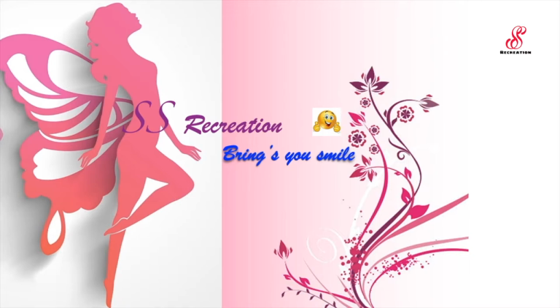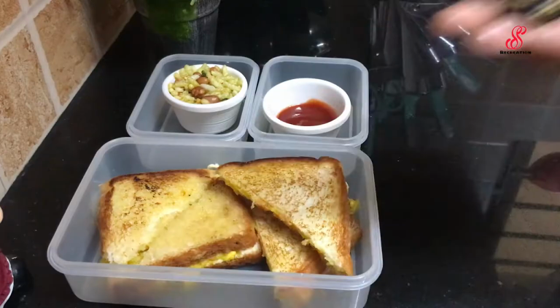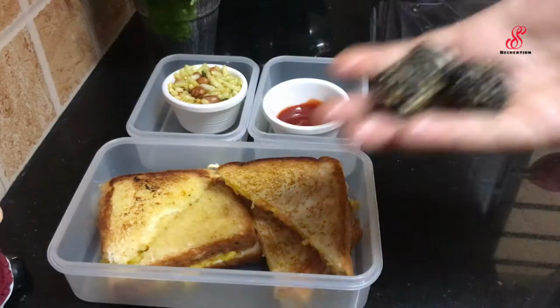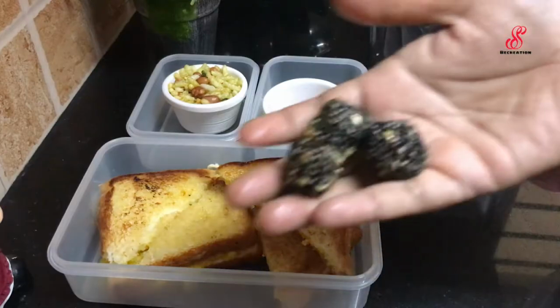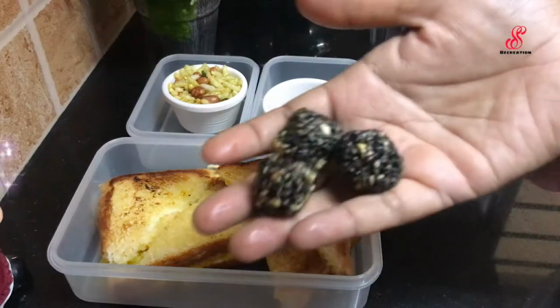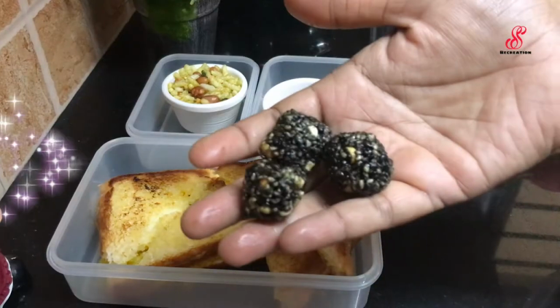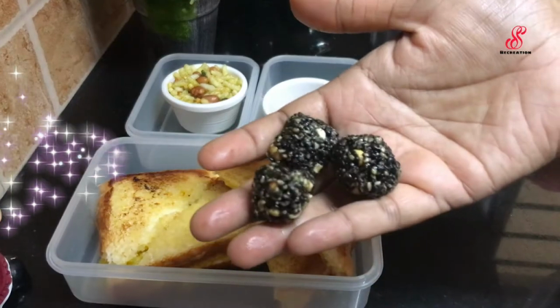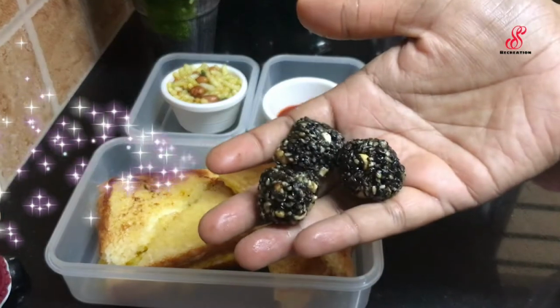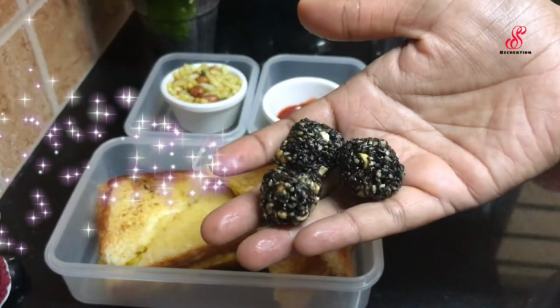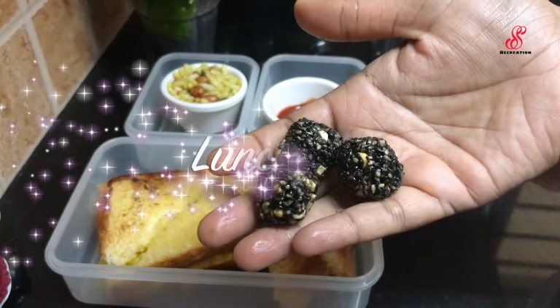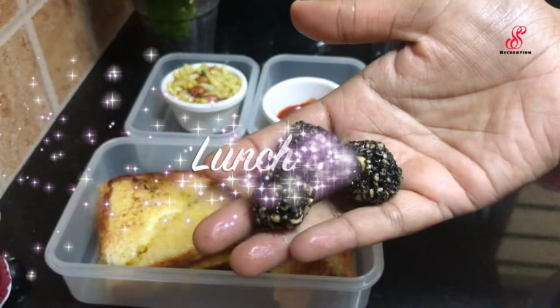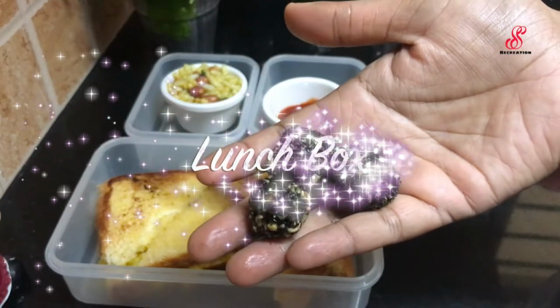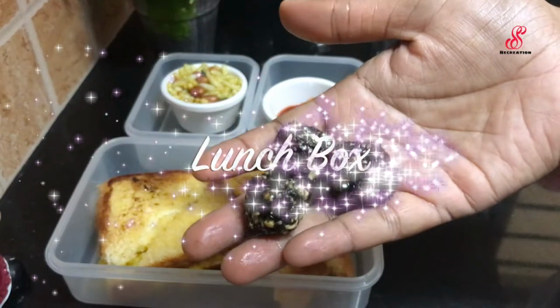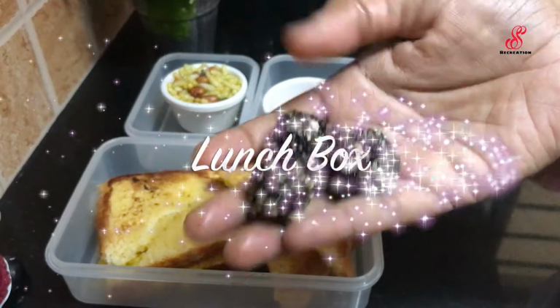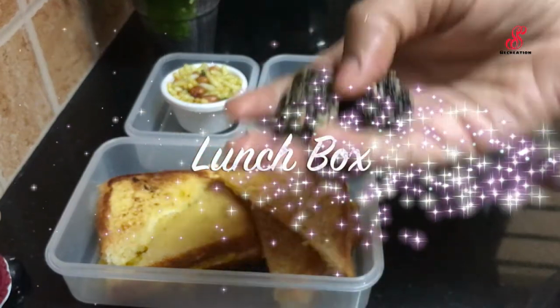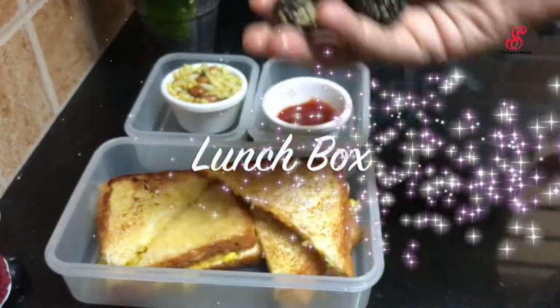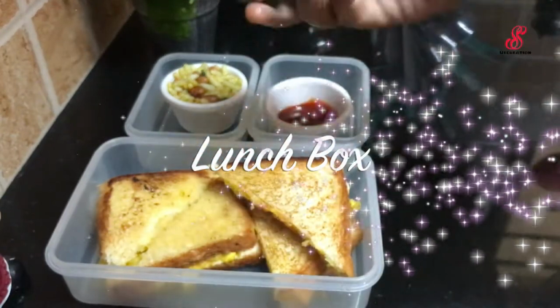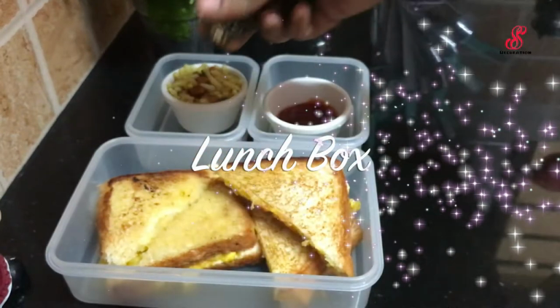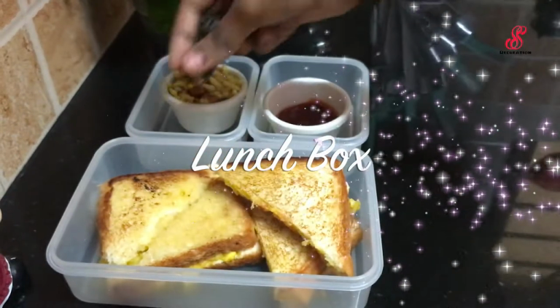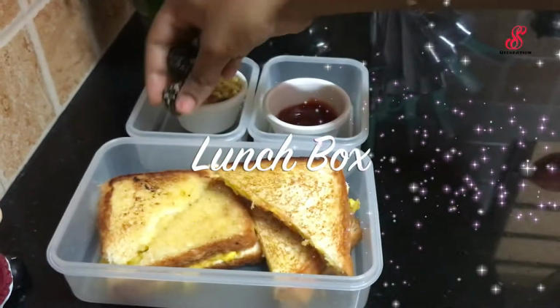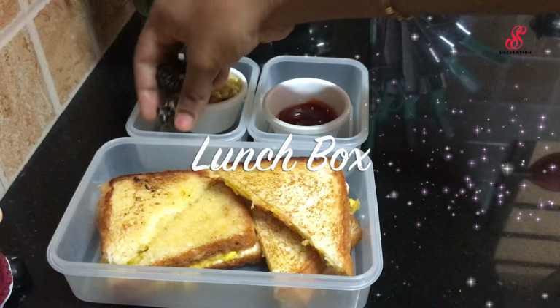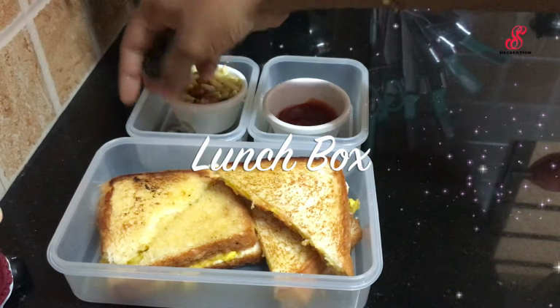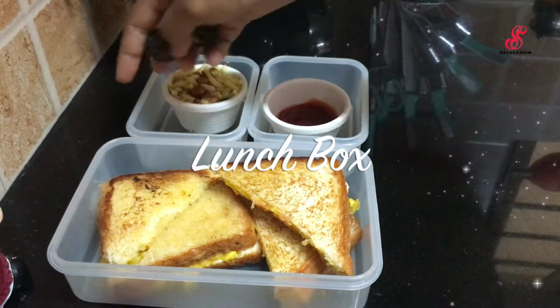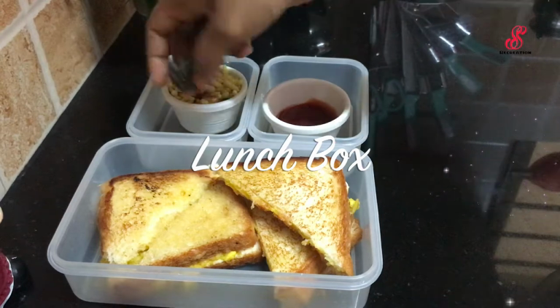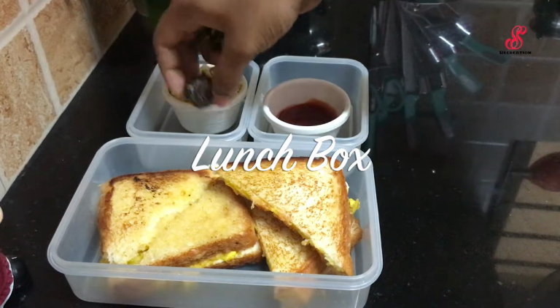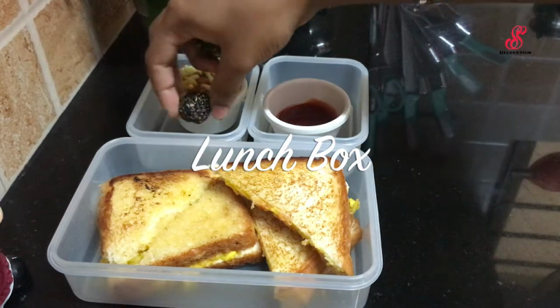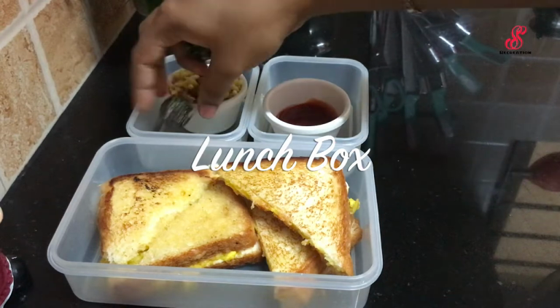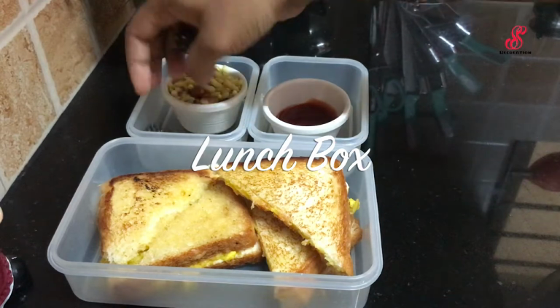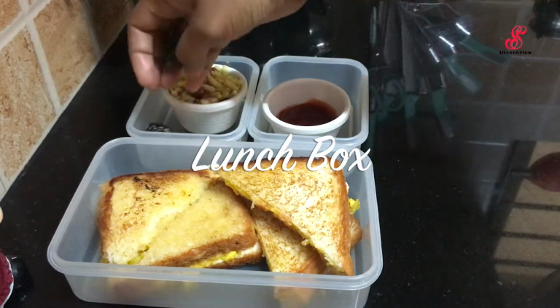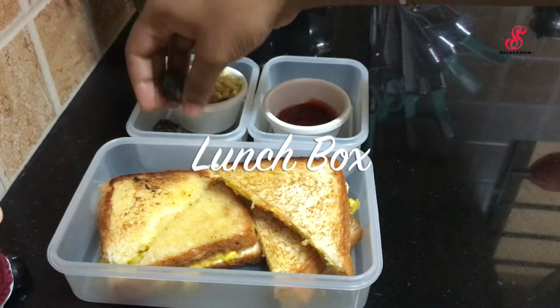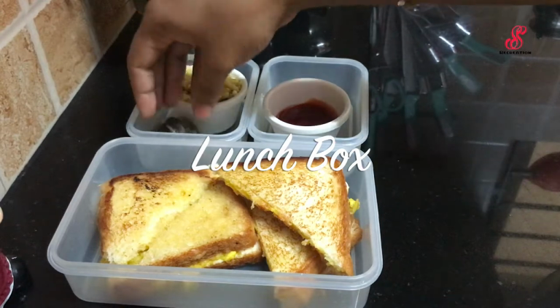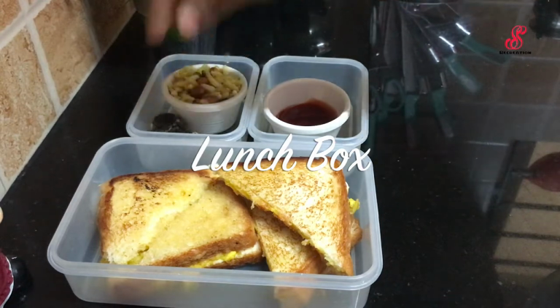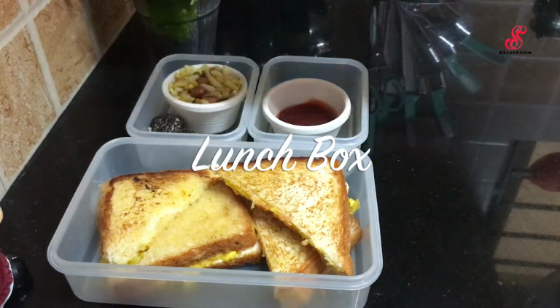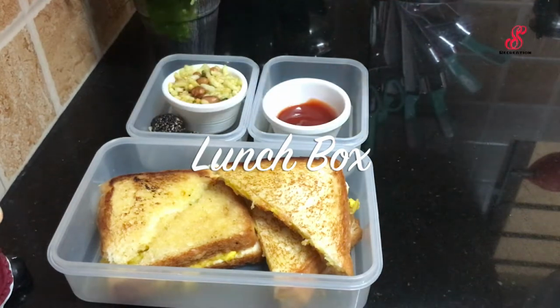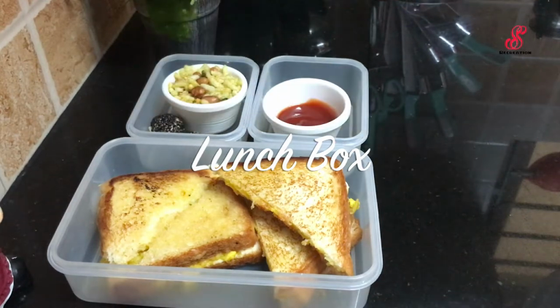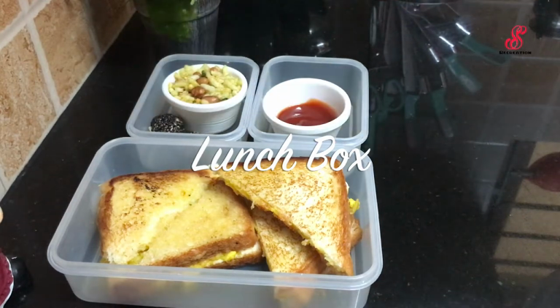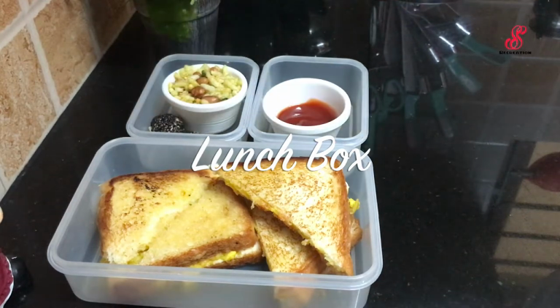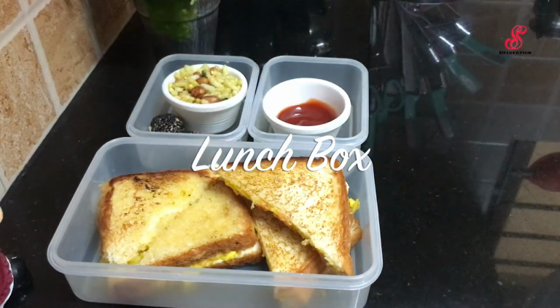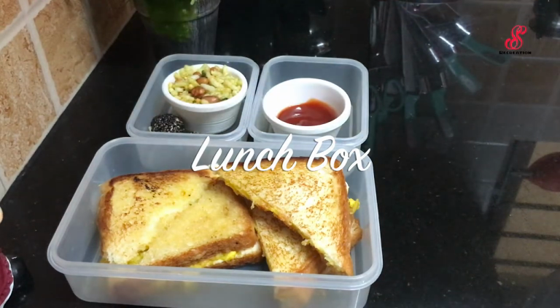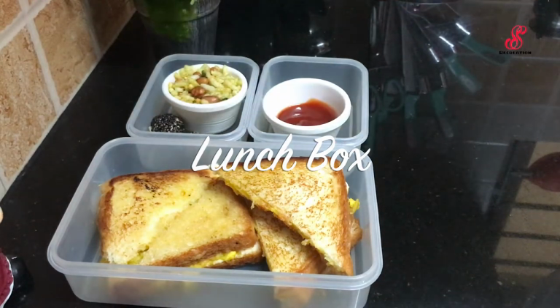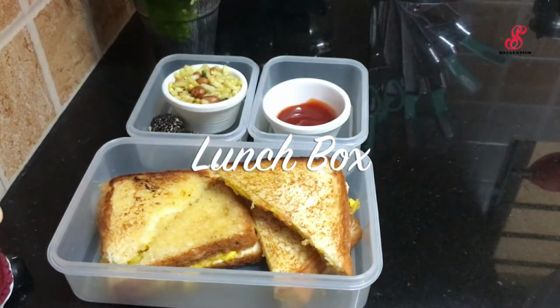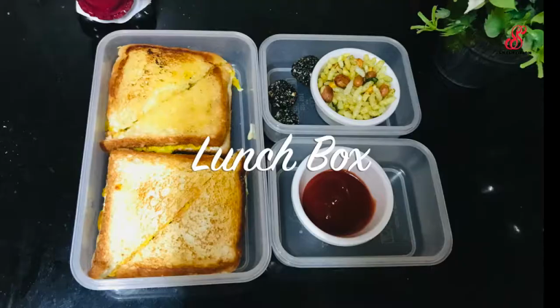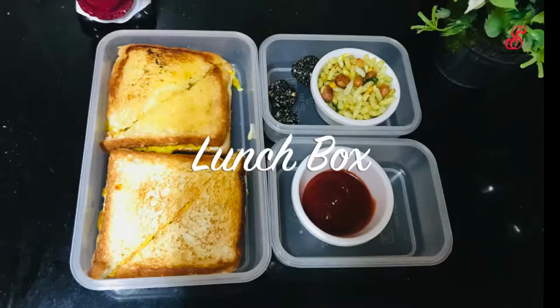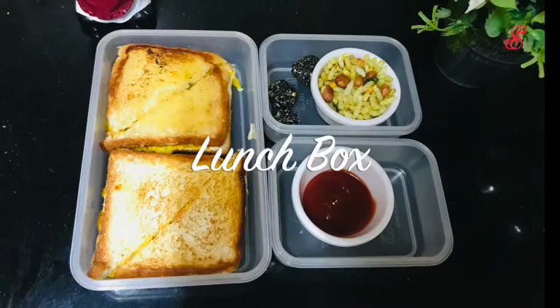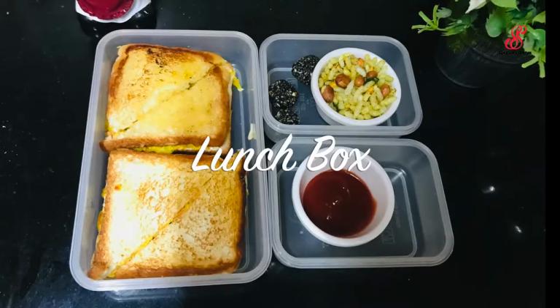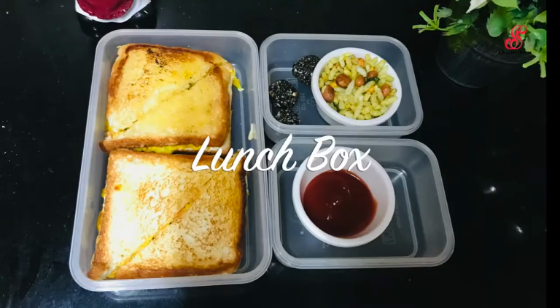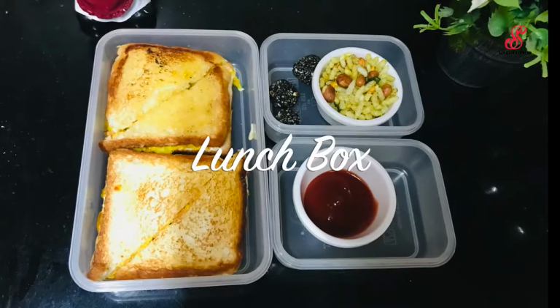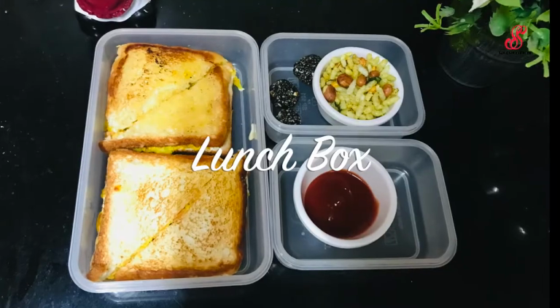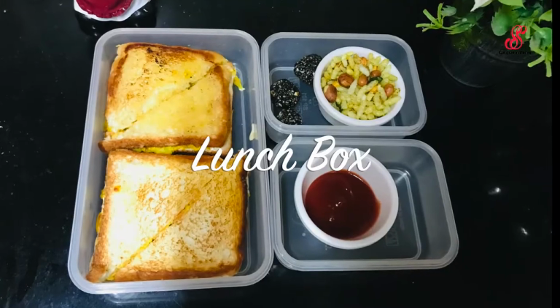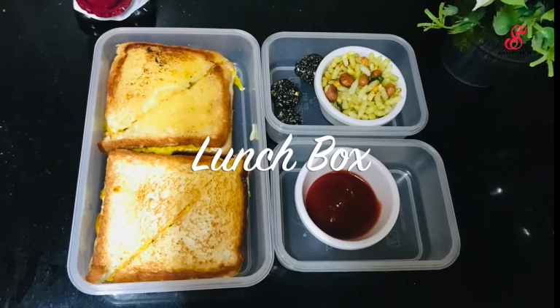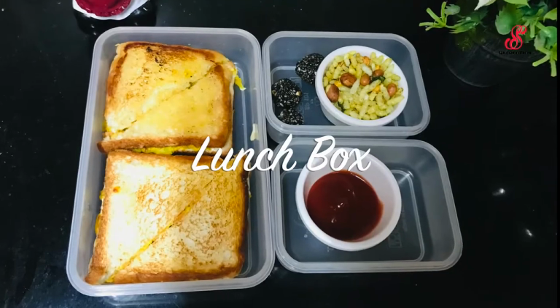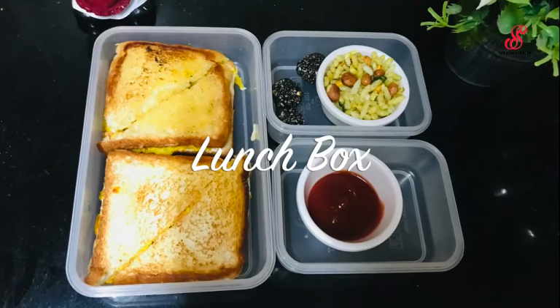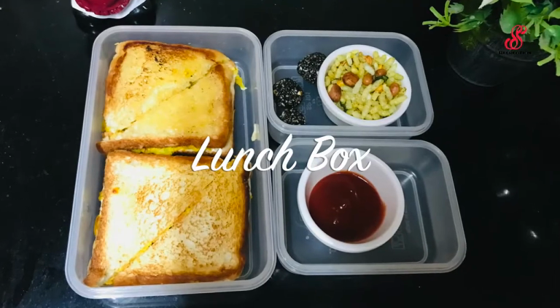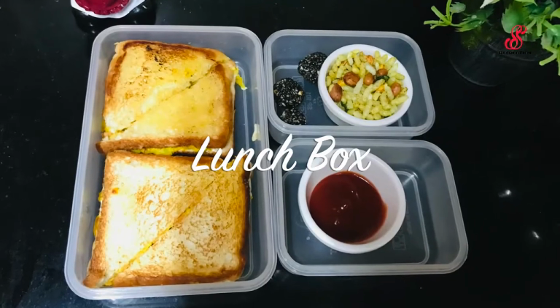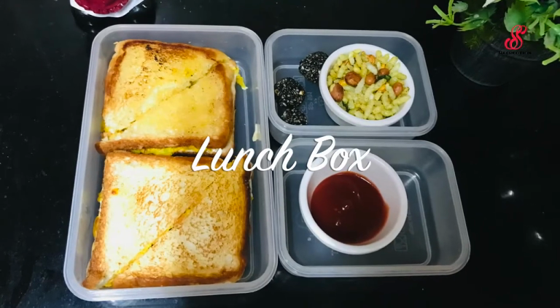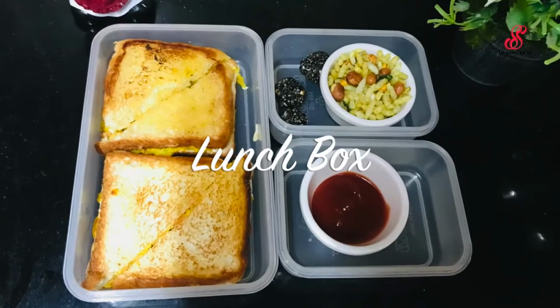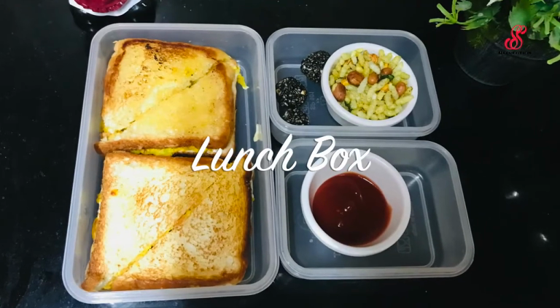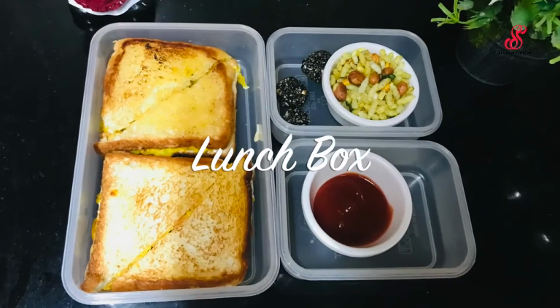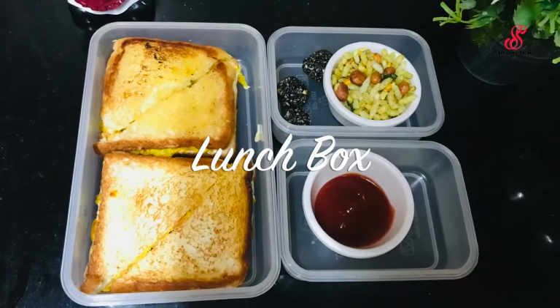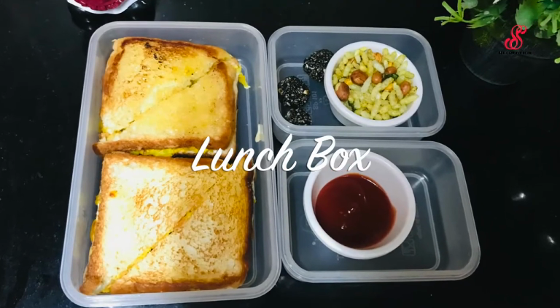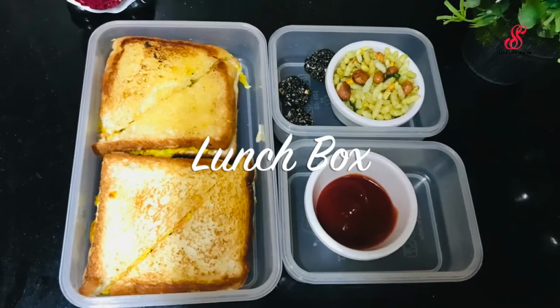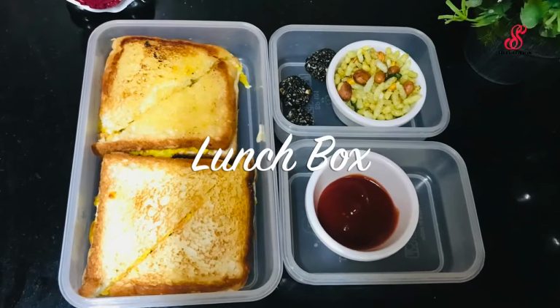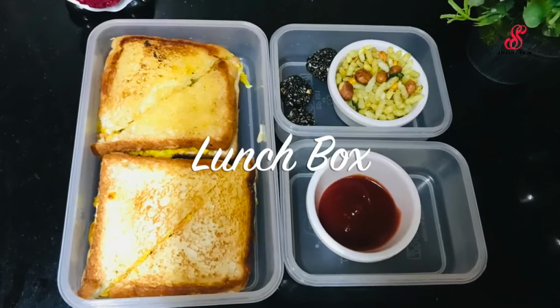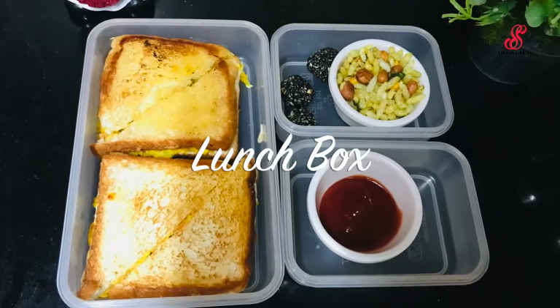Hello friends, welcome to accessory creation. How are you today? Today is Thursday. I am going to pack my lunch box.